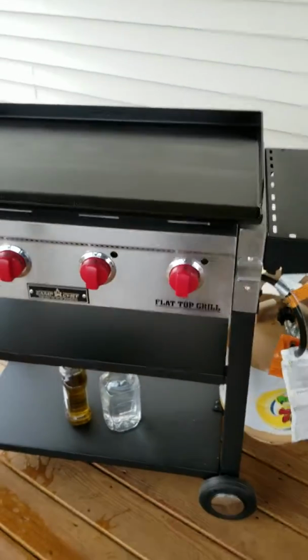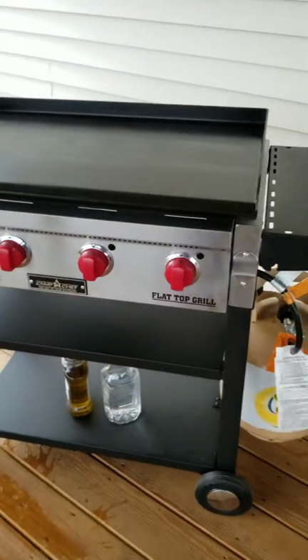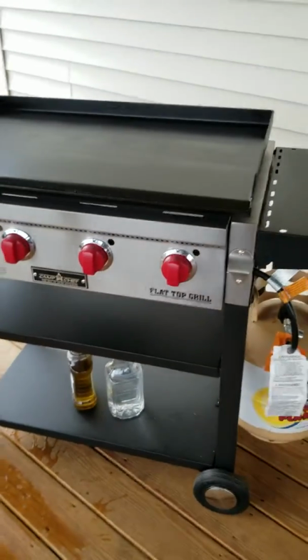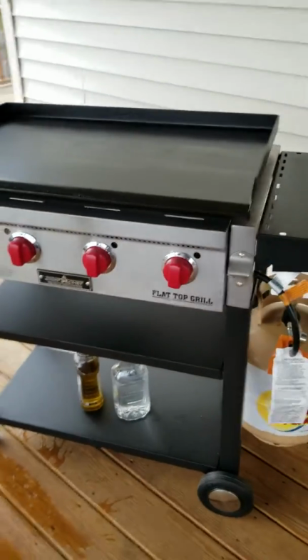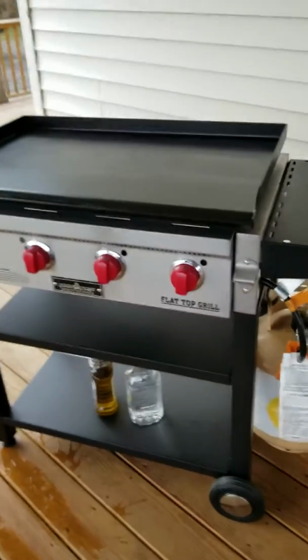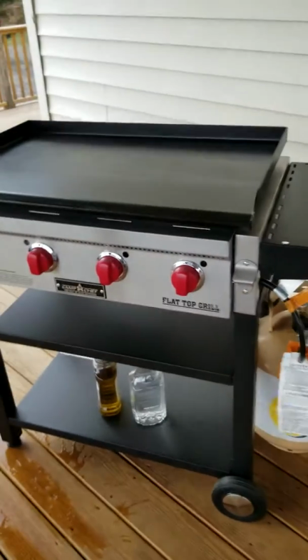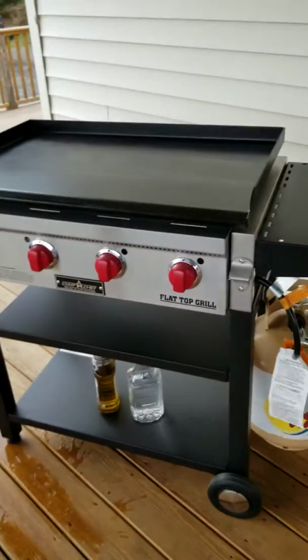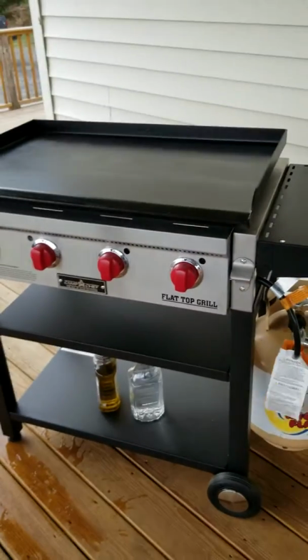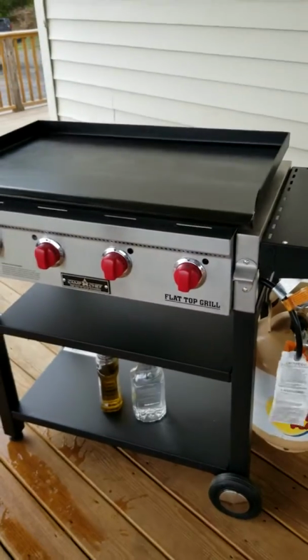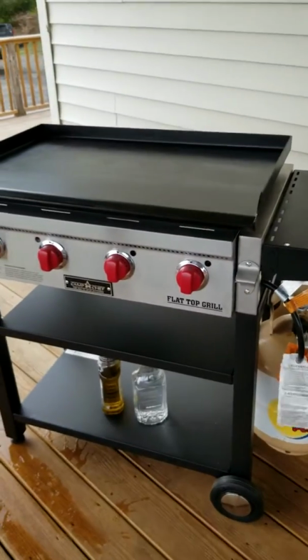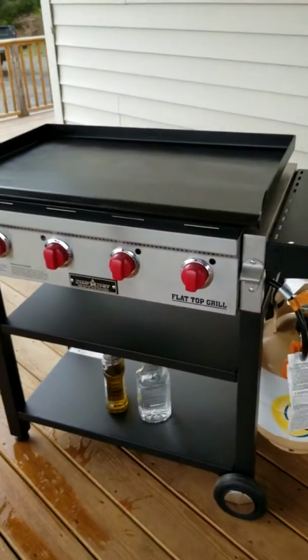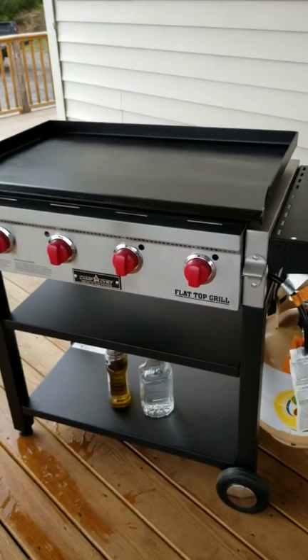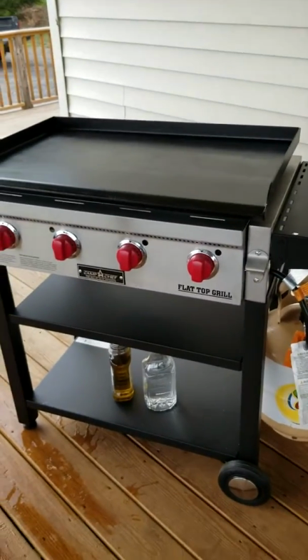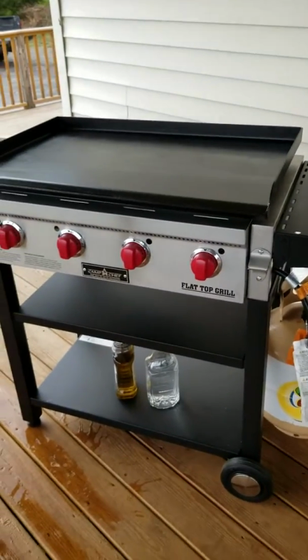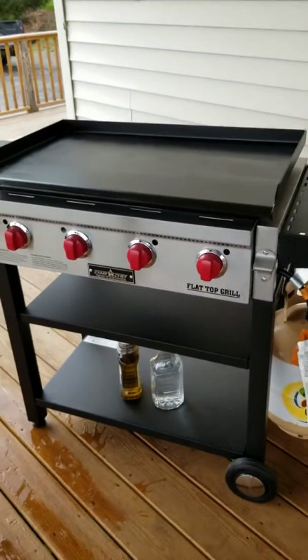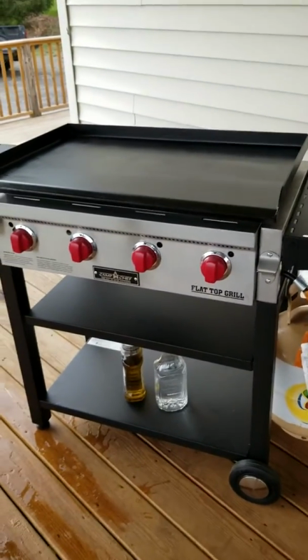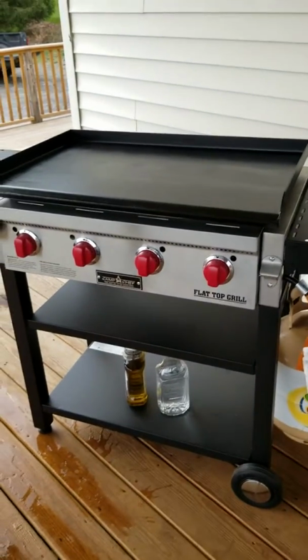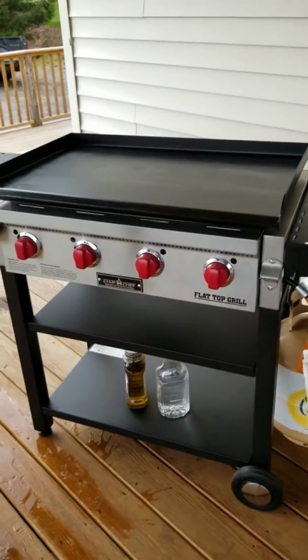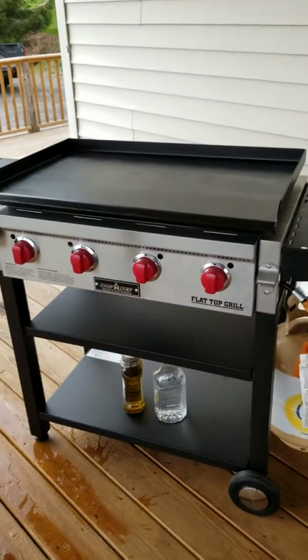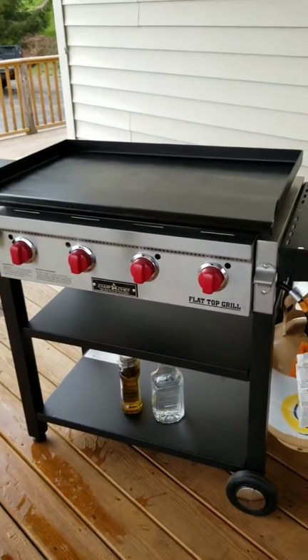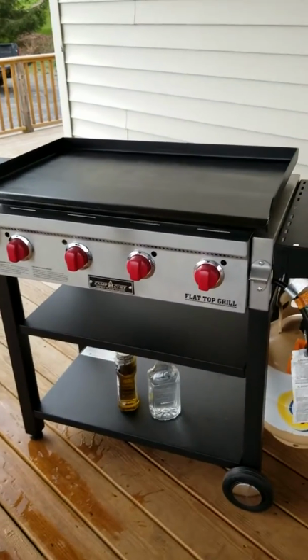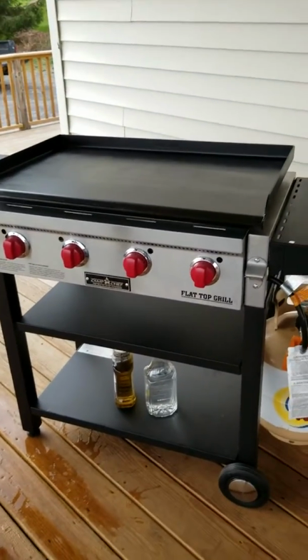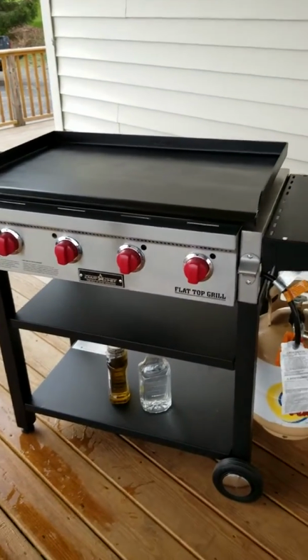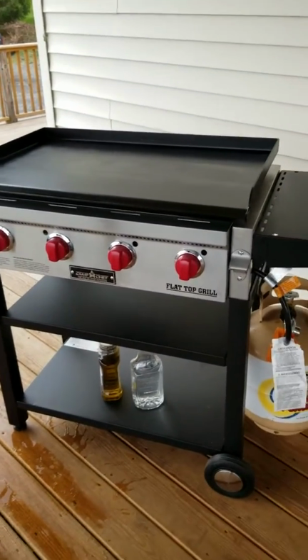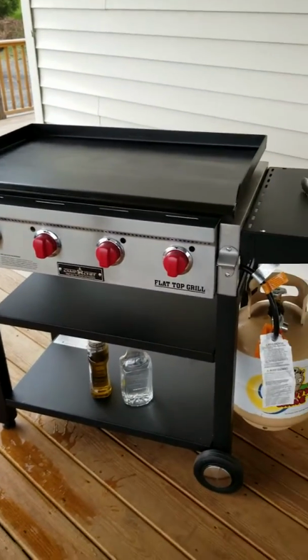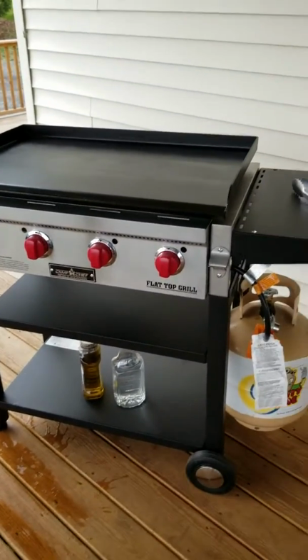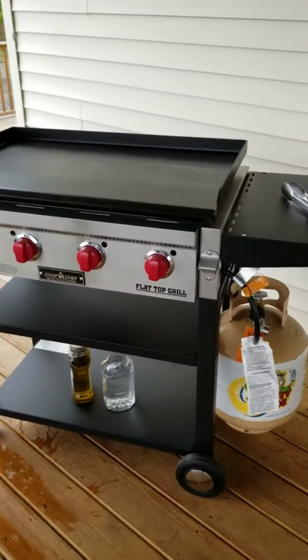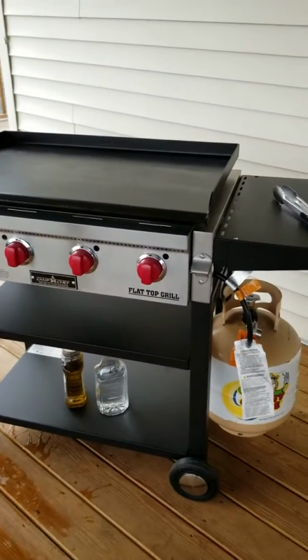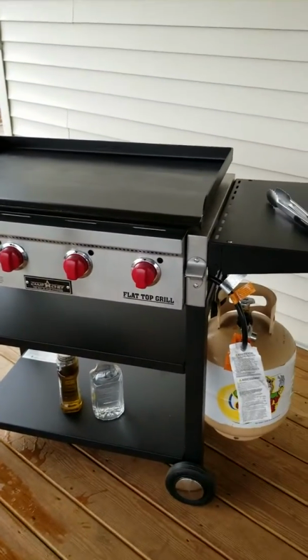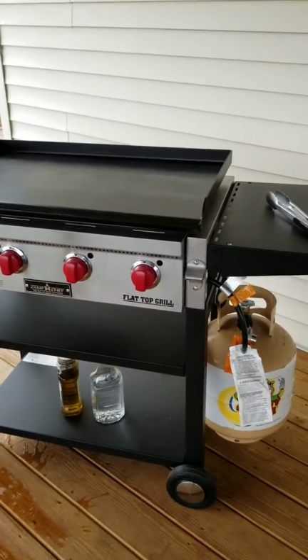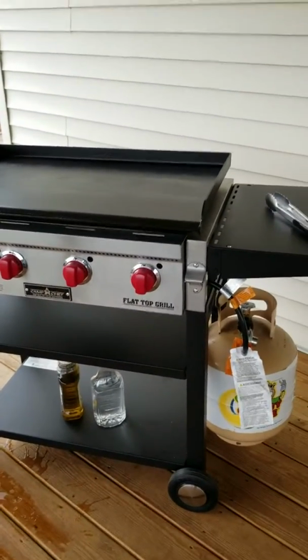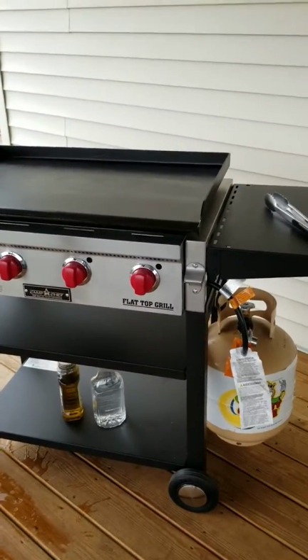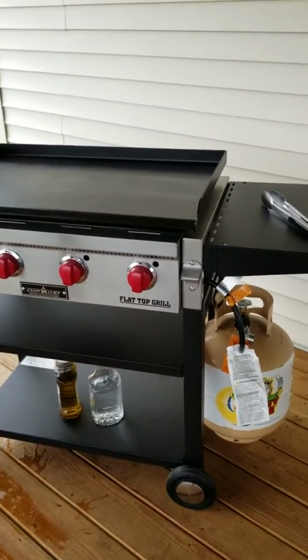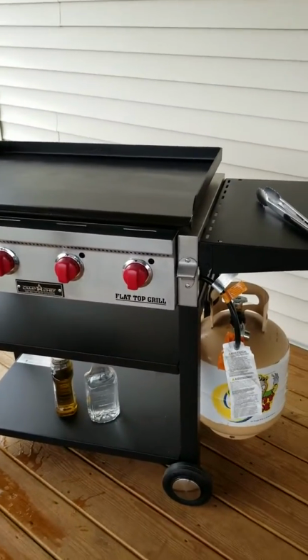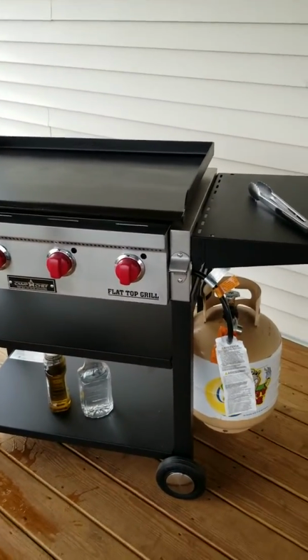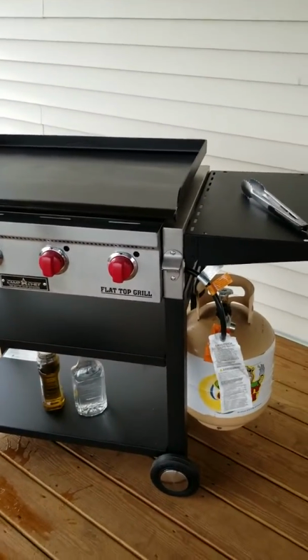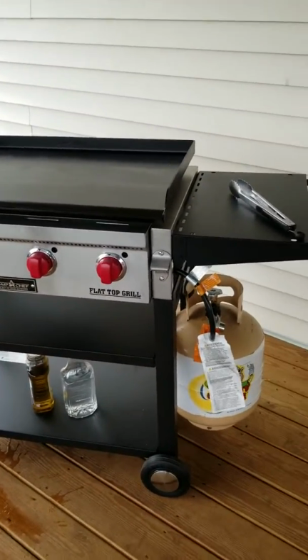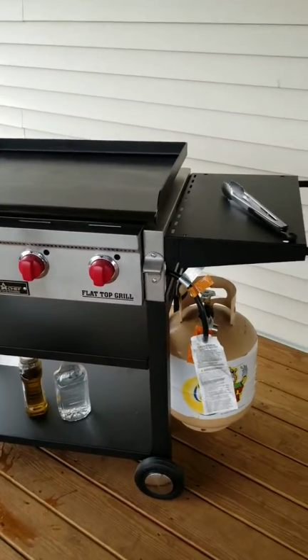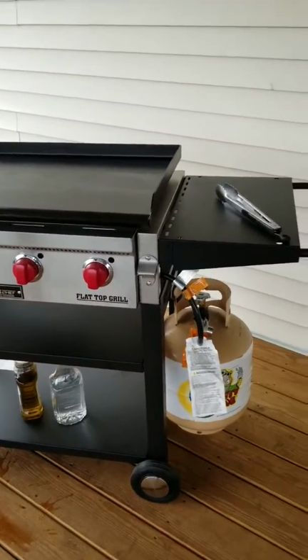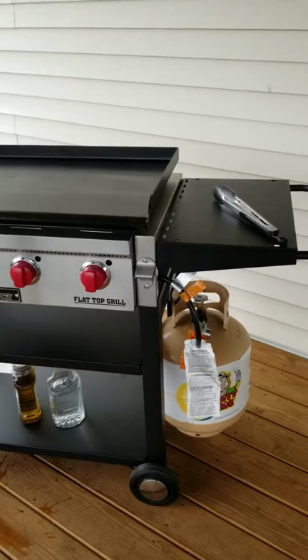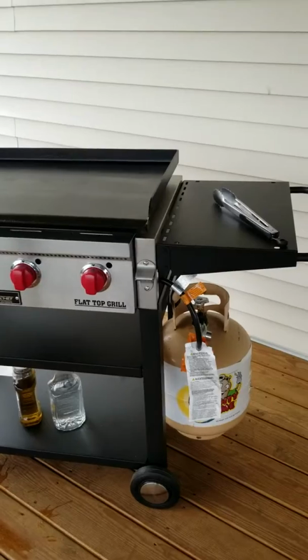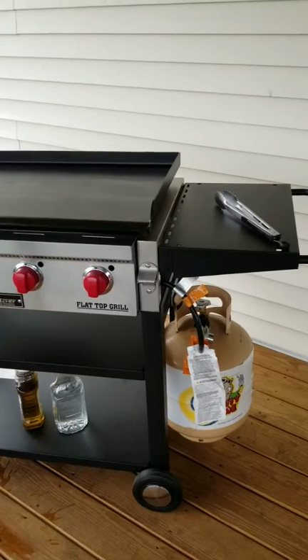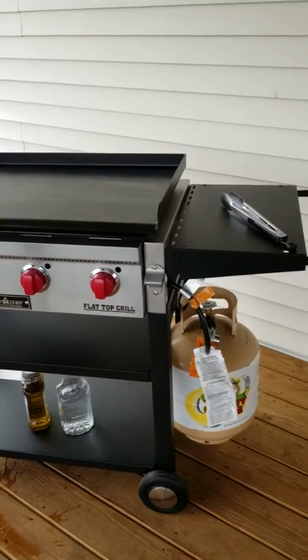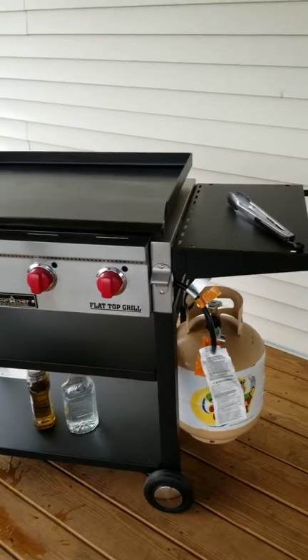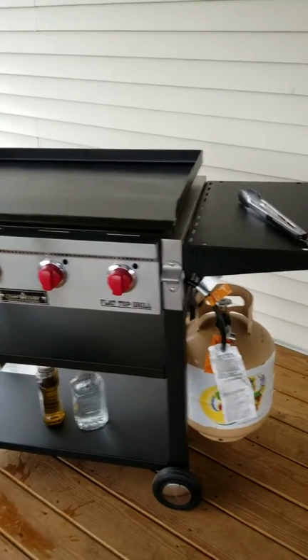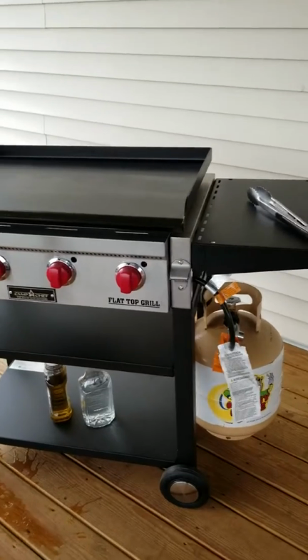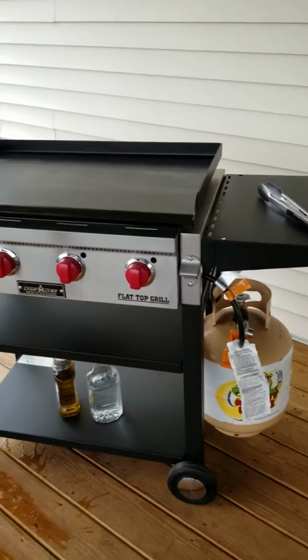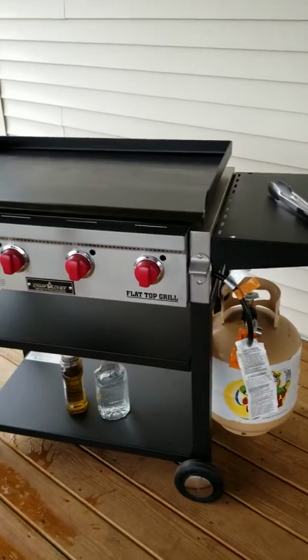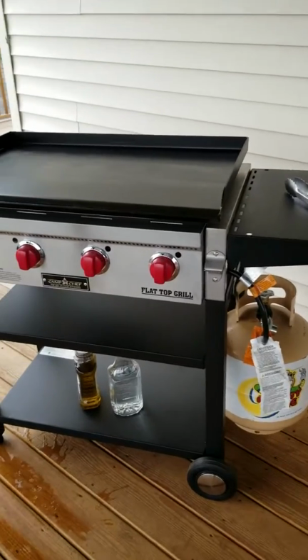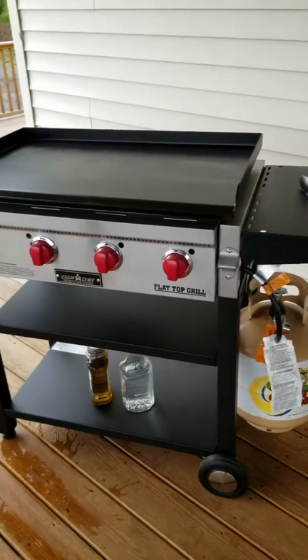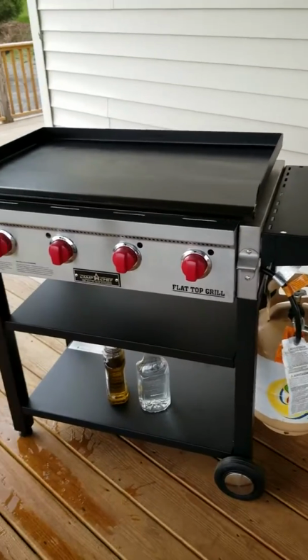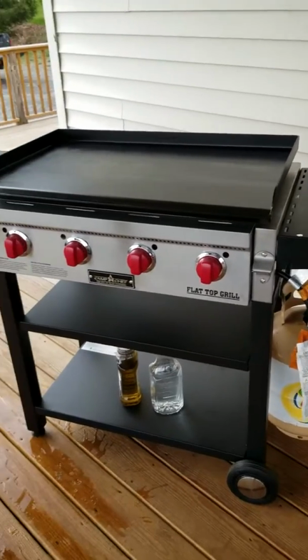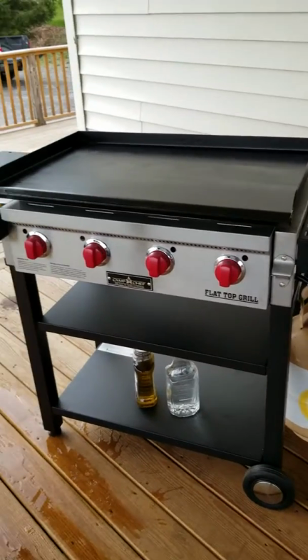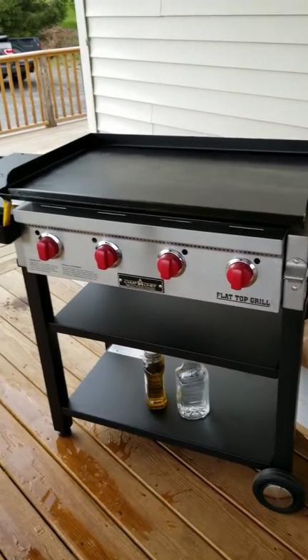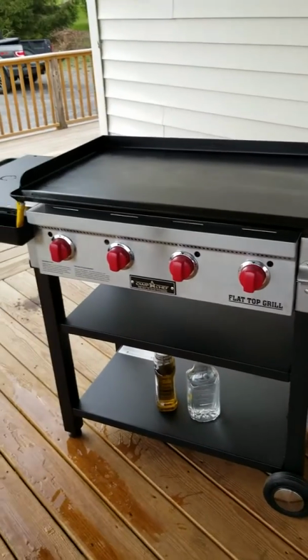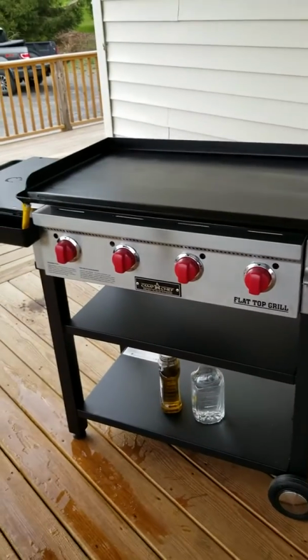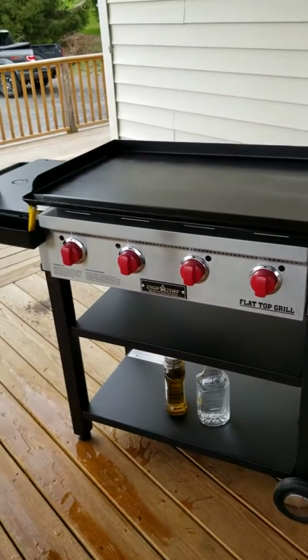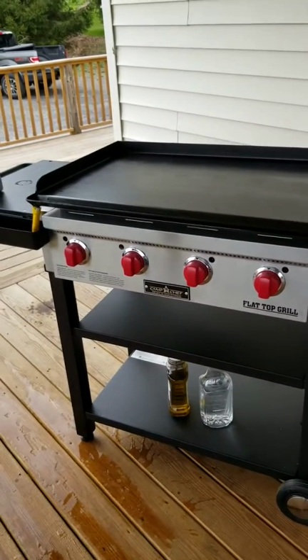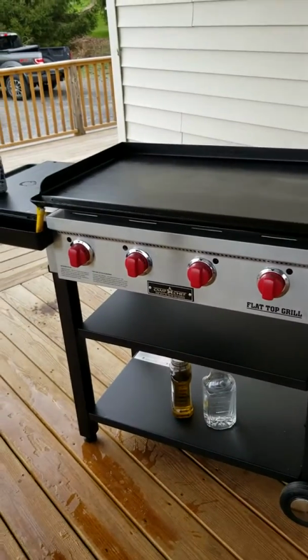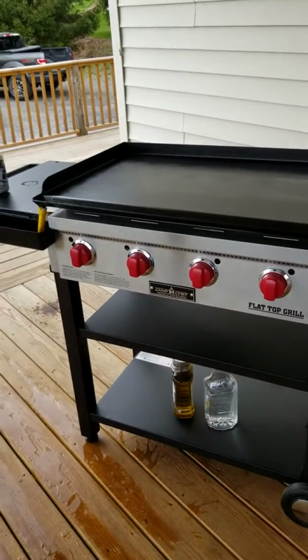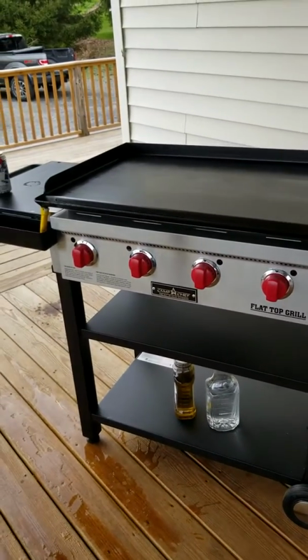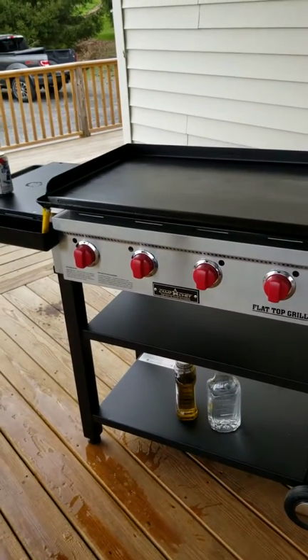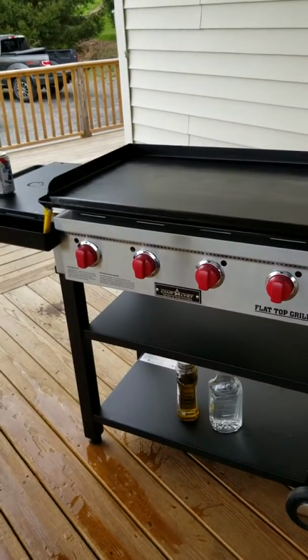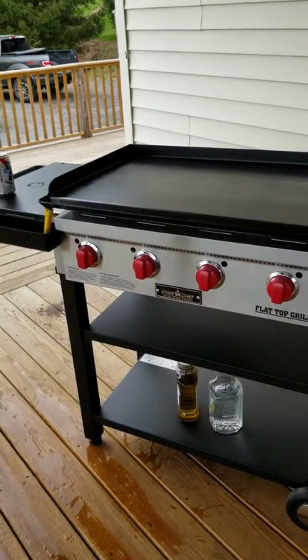Here is my new Camp Chef griddle, and I'm loving it already.